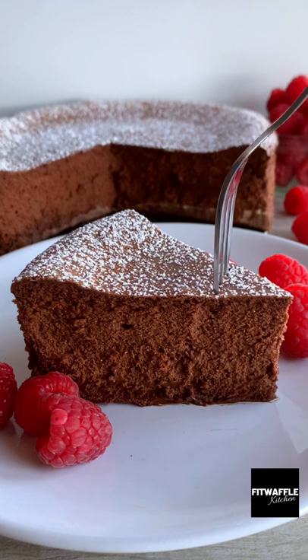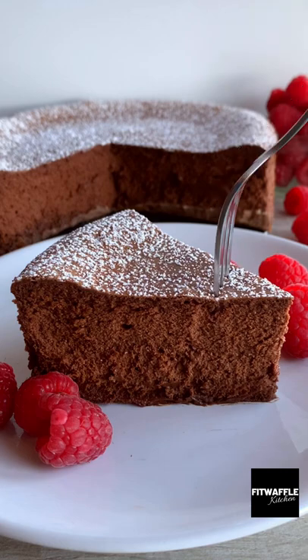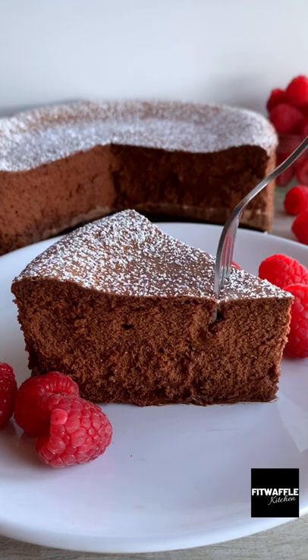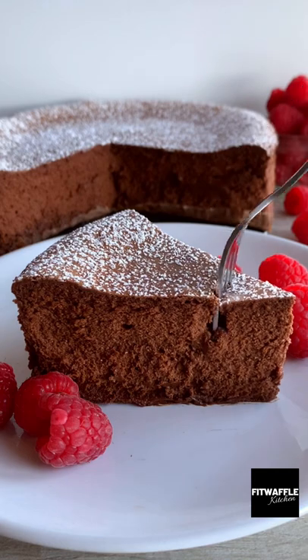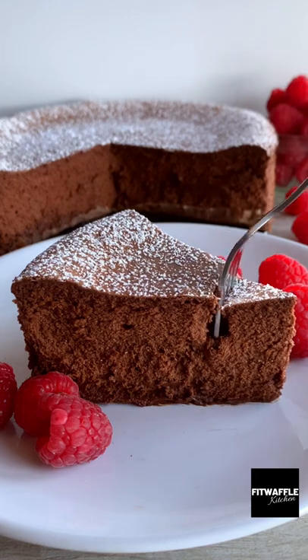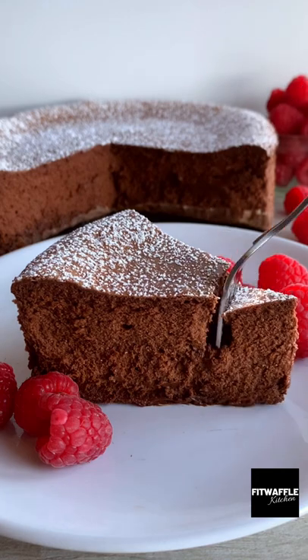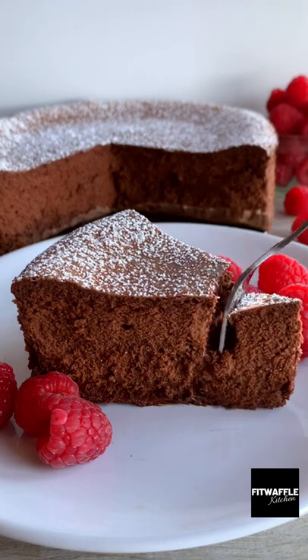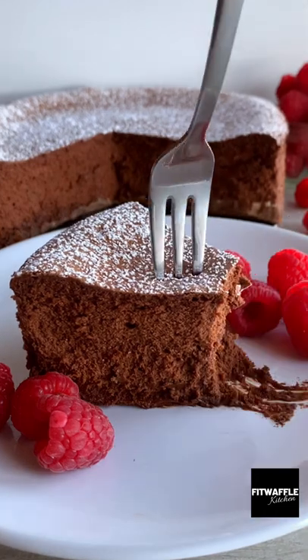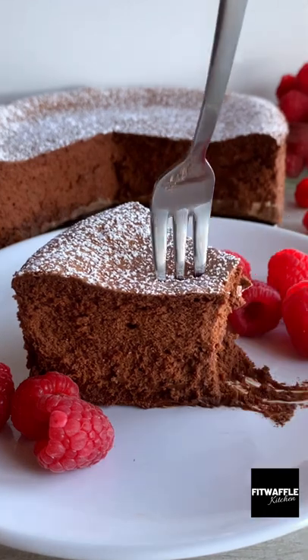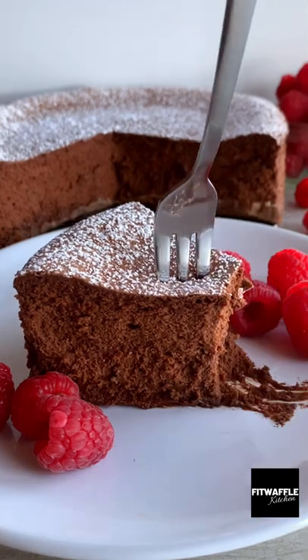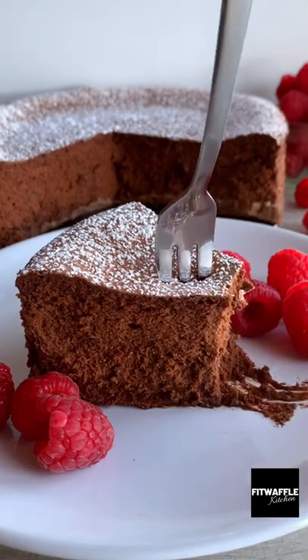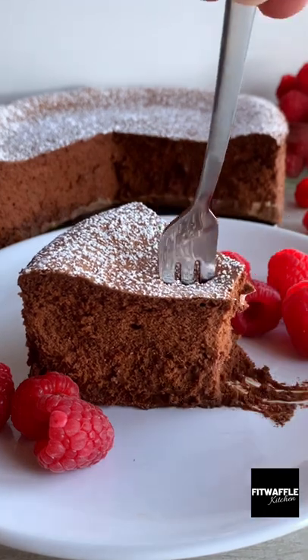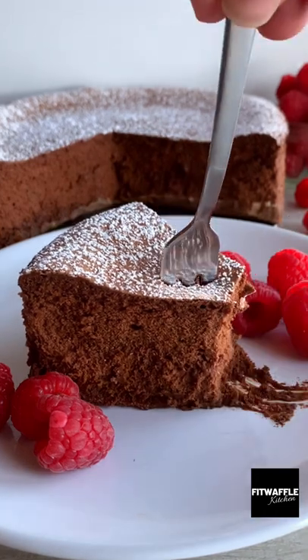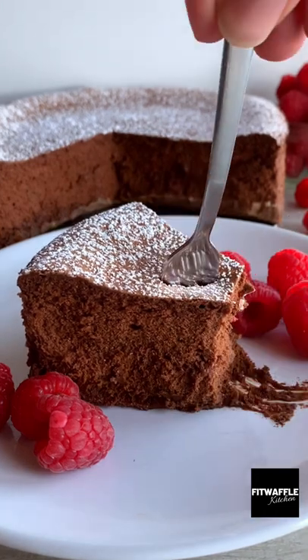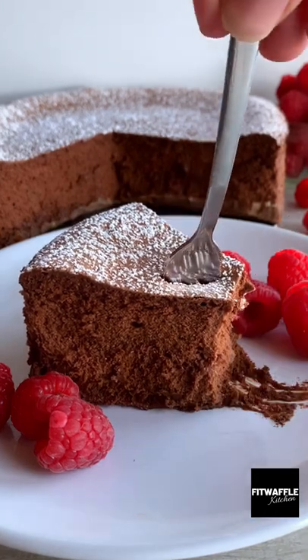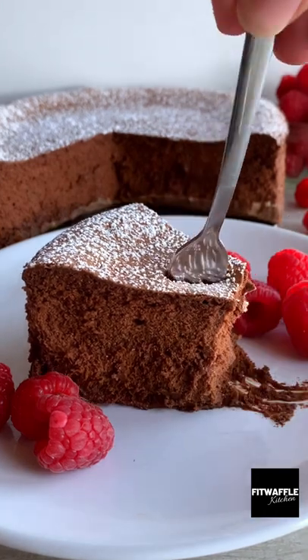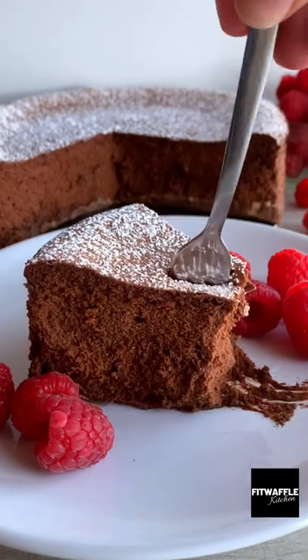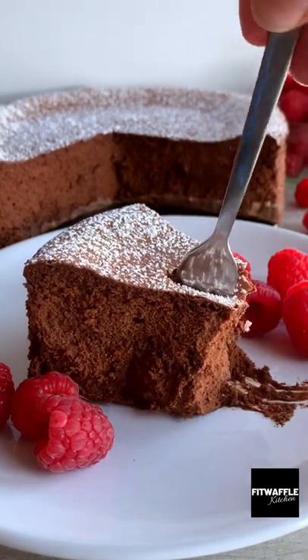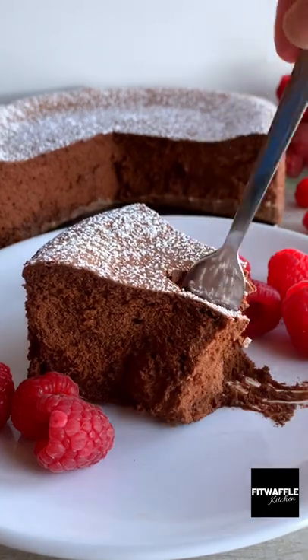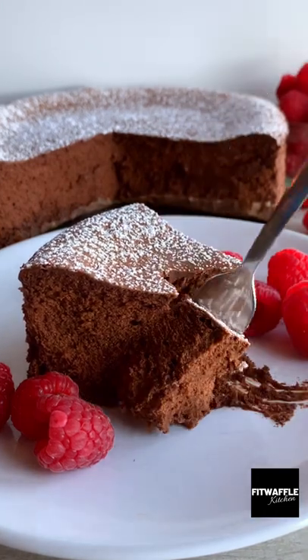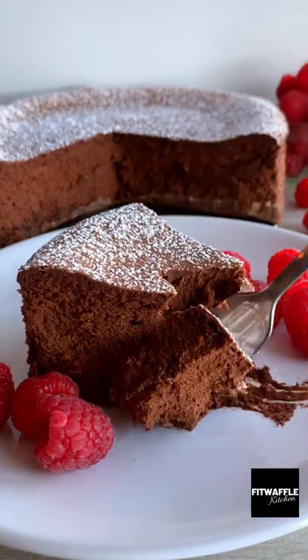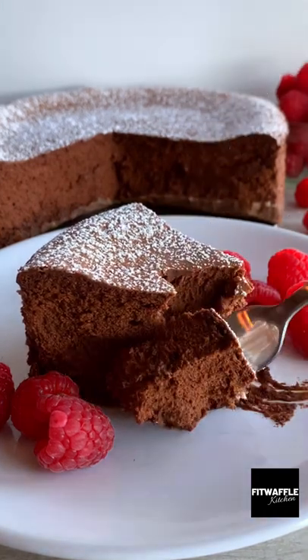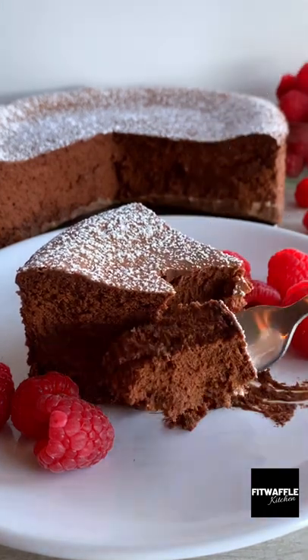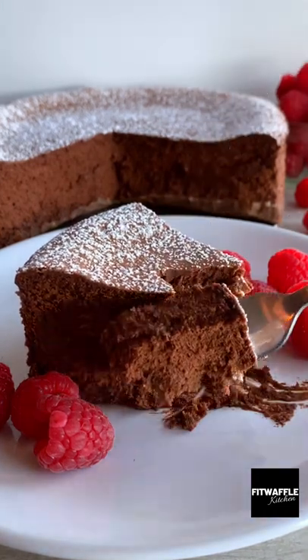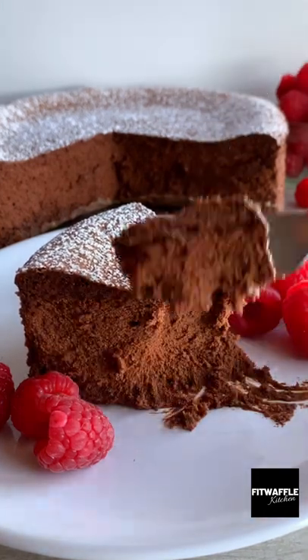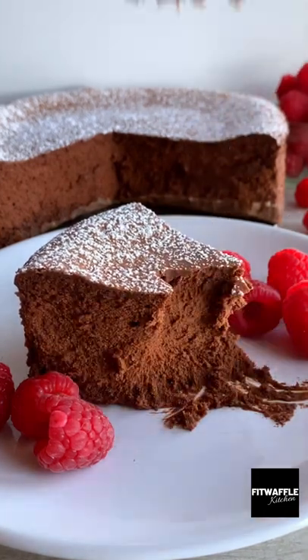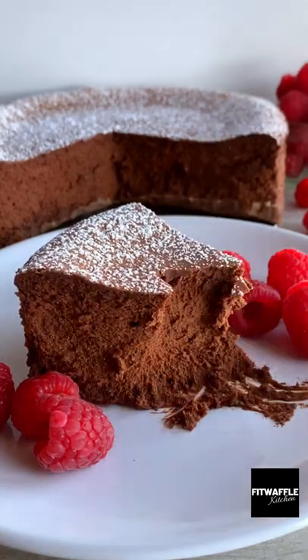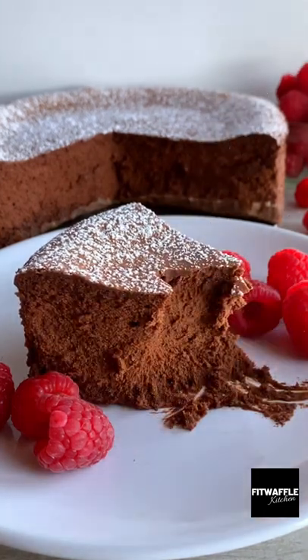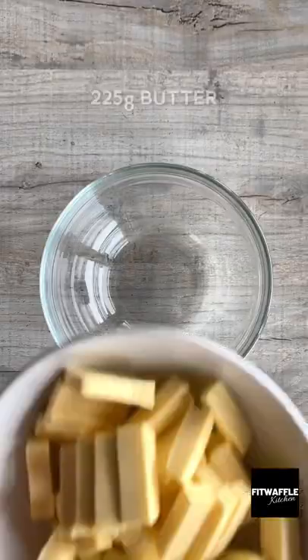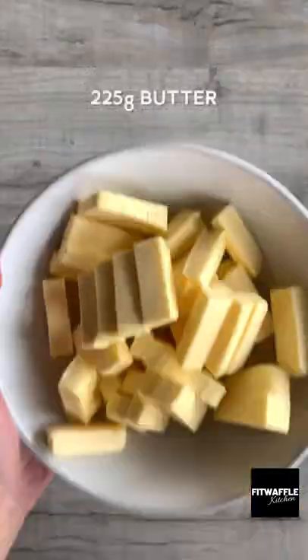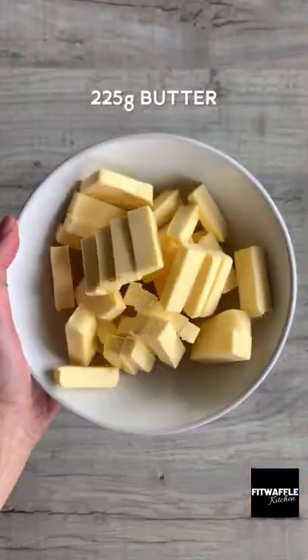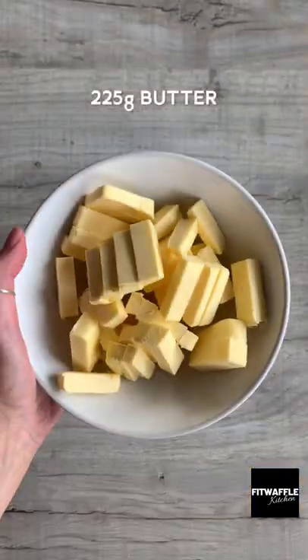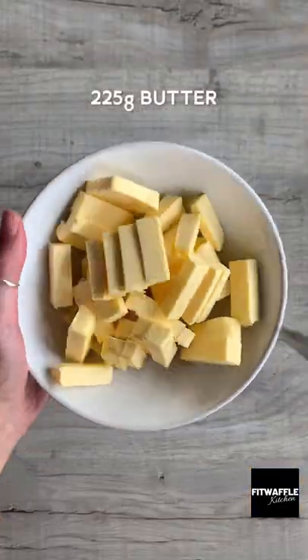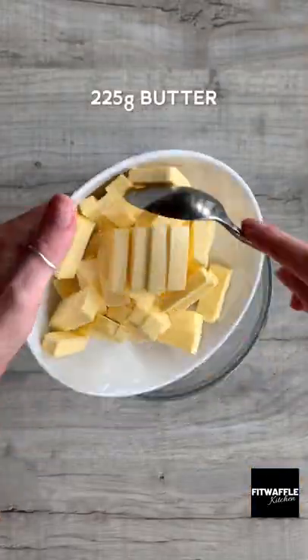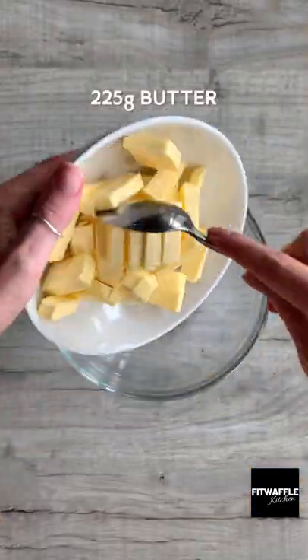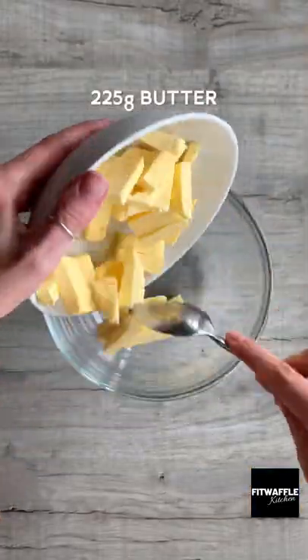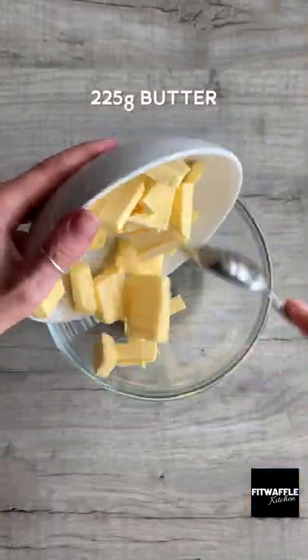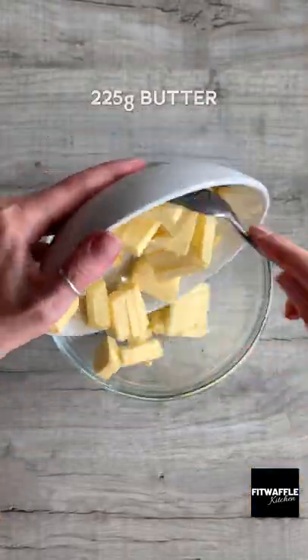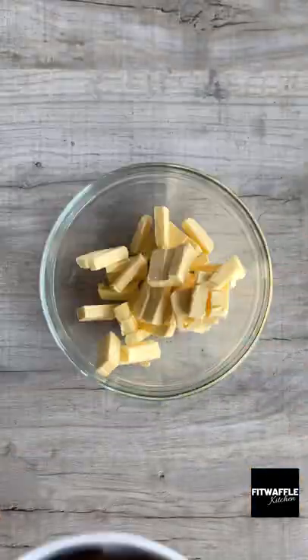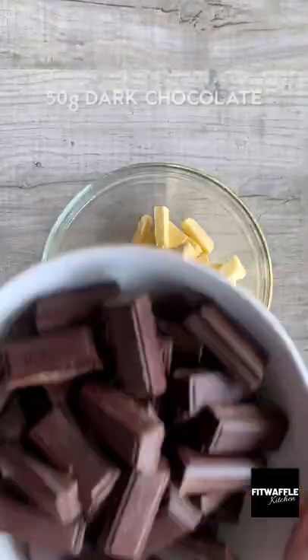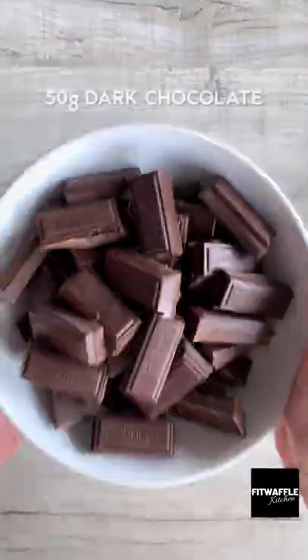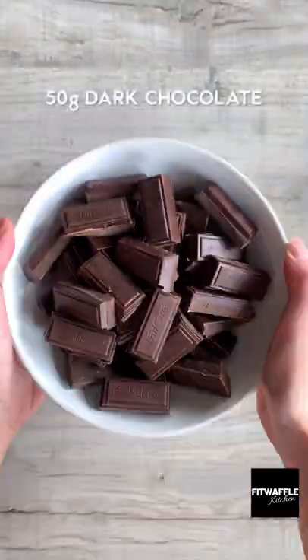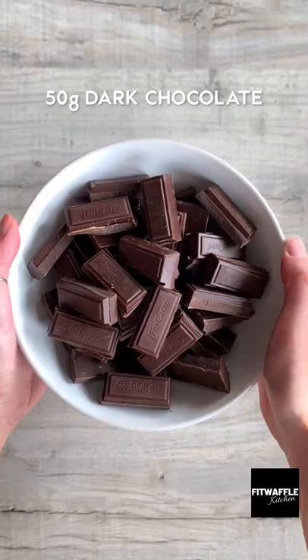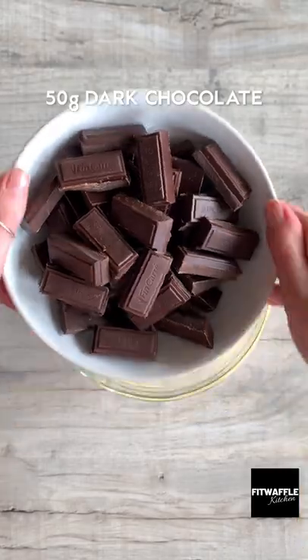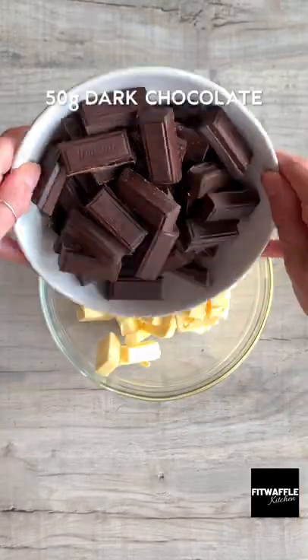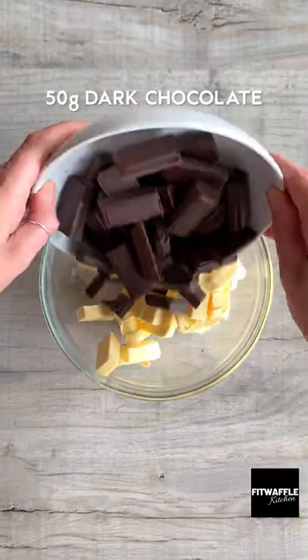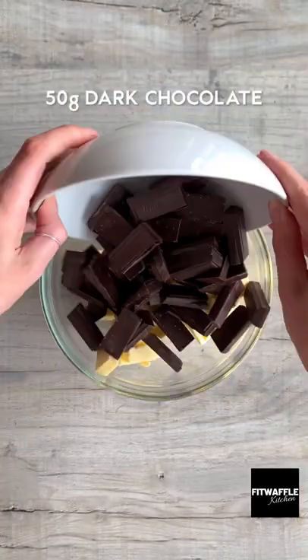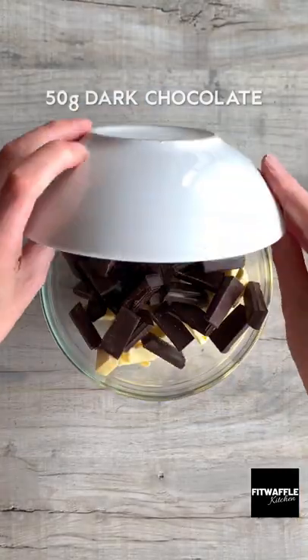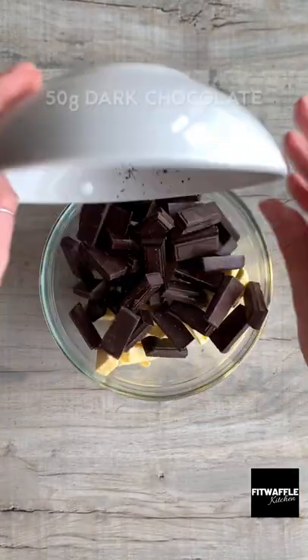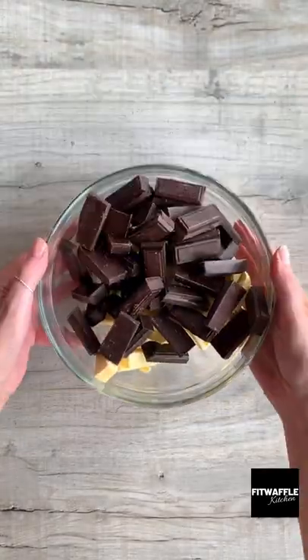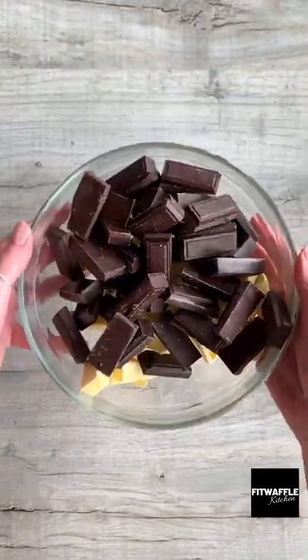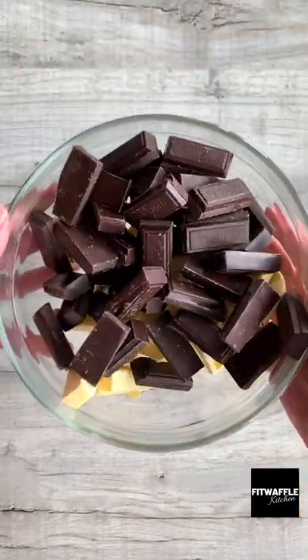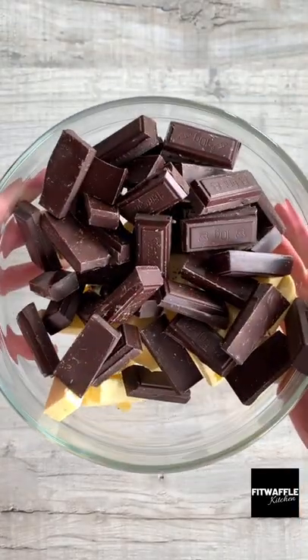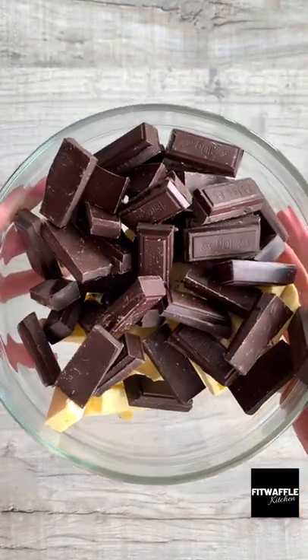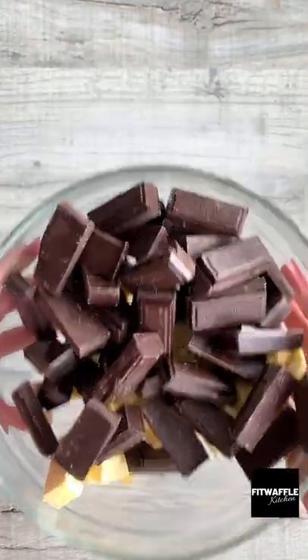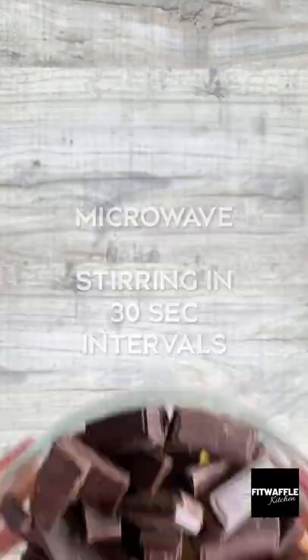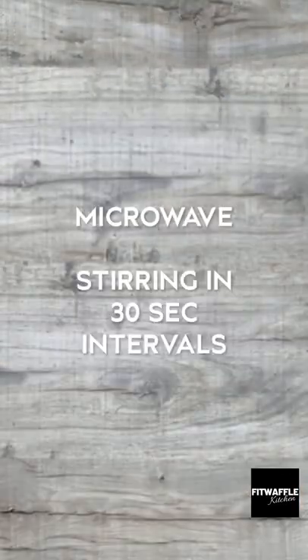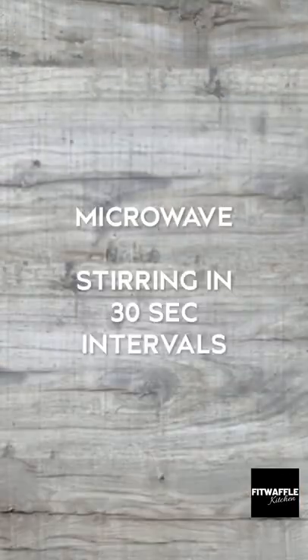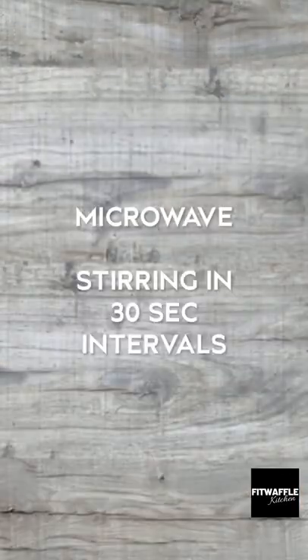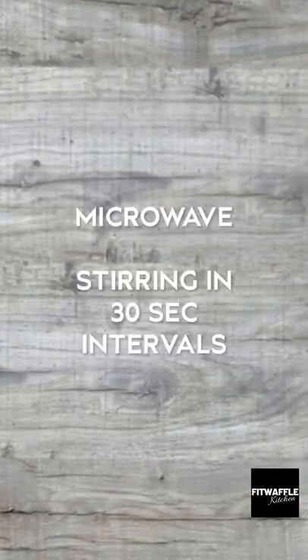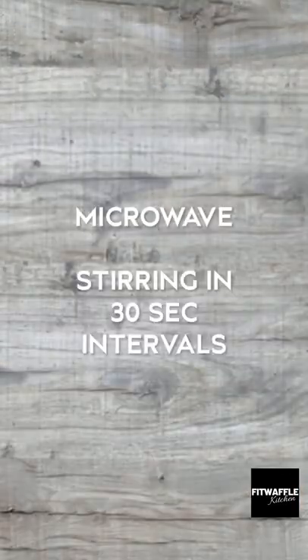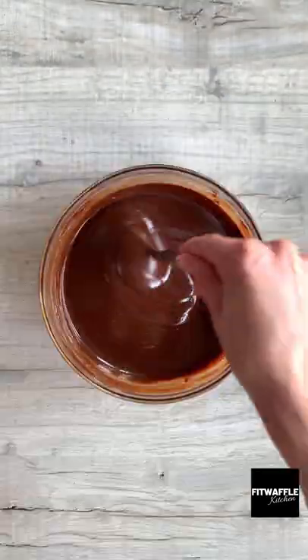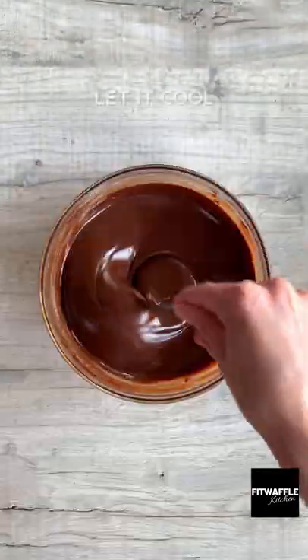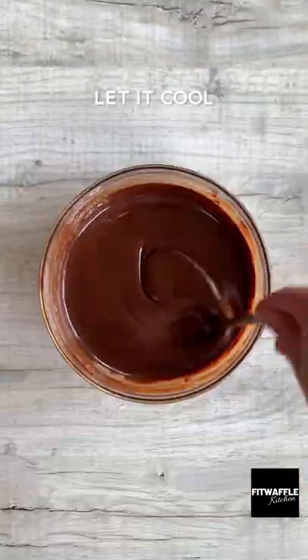This is the richest chocolate cake I've ever made and it's flourless. Start by melting your butter and chocolate in the microwave, then let it cool.